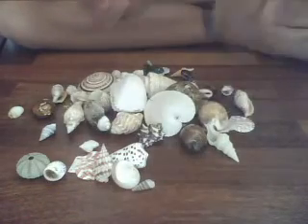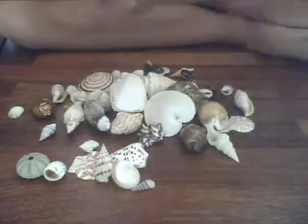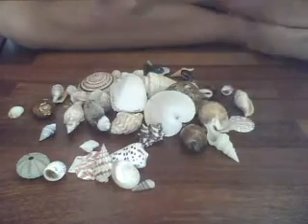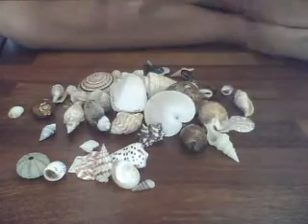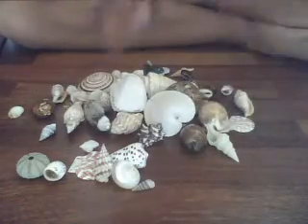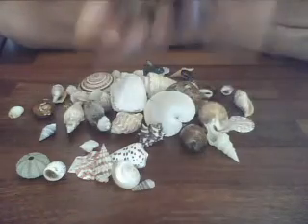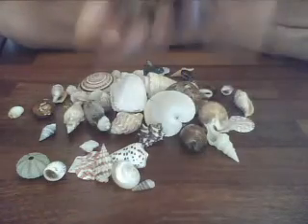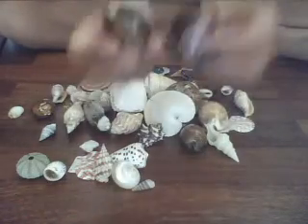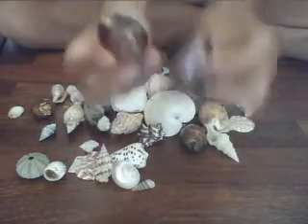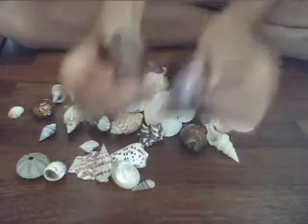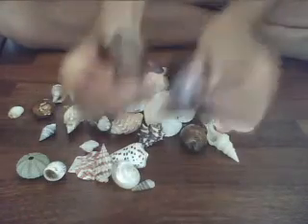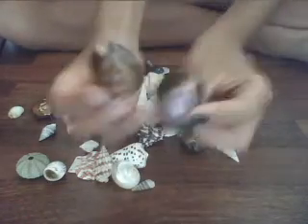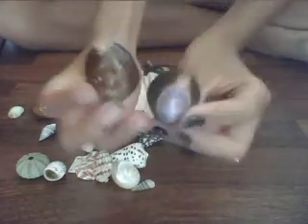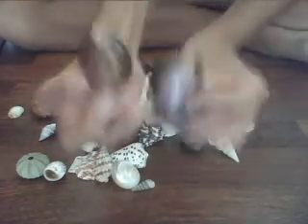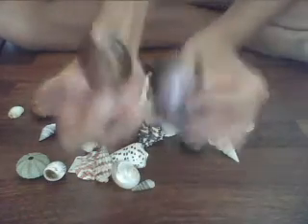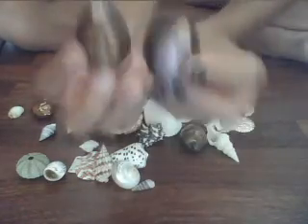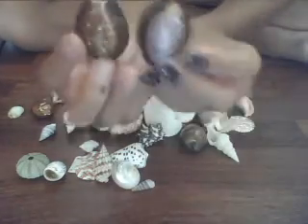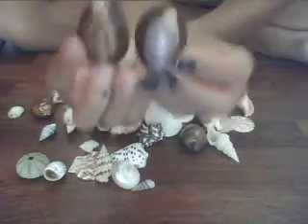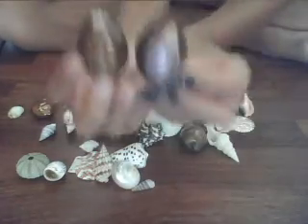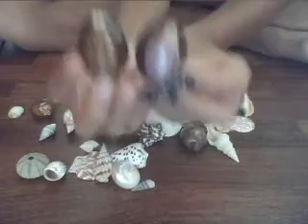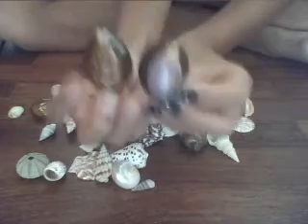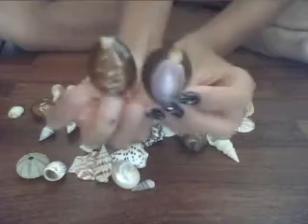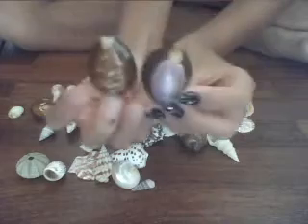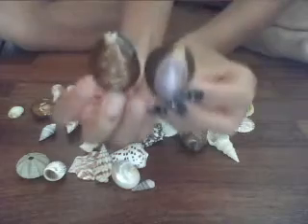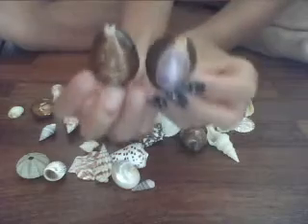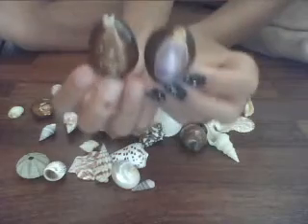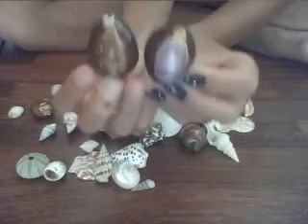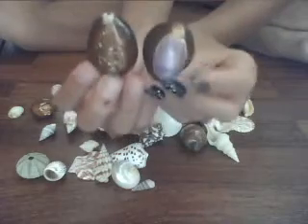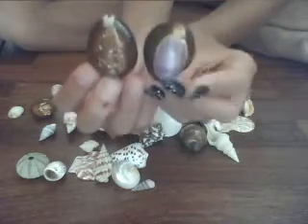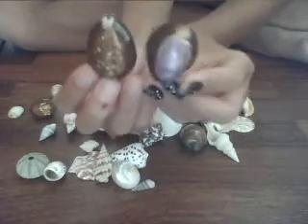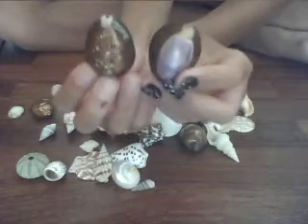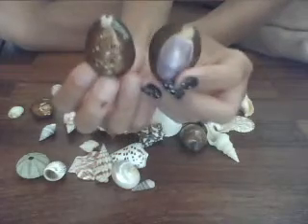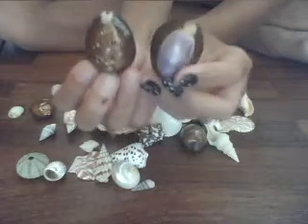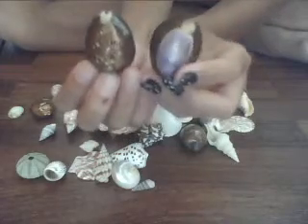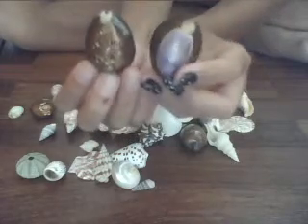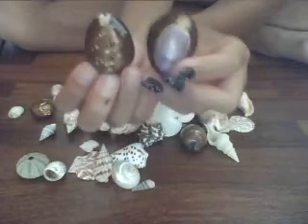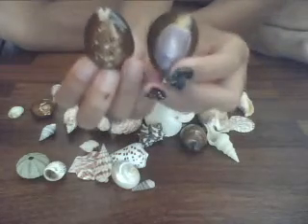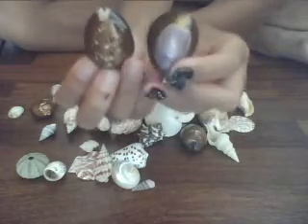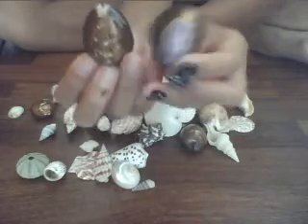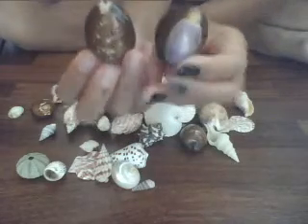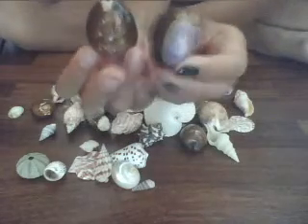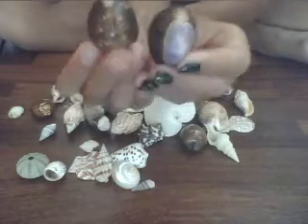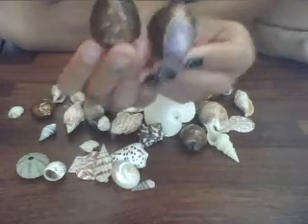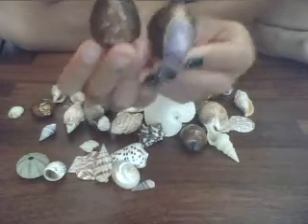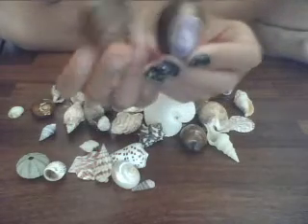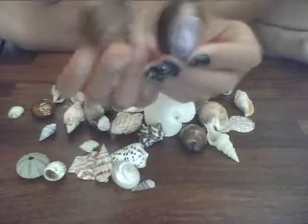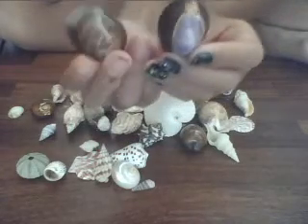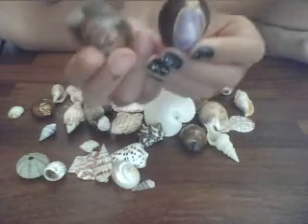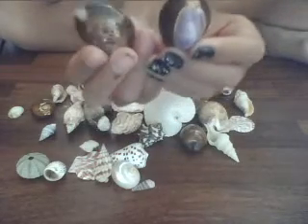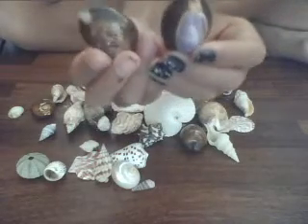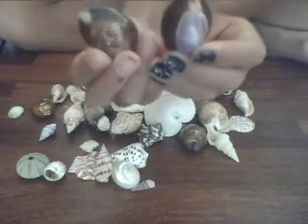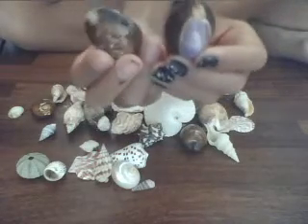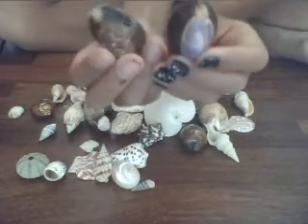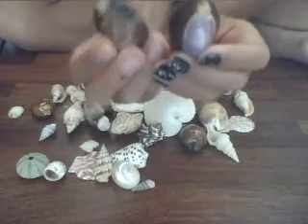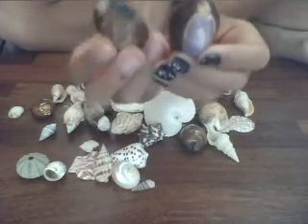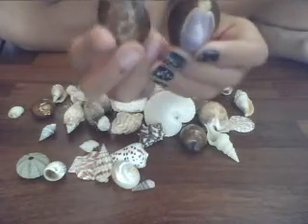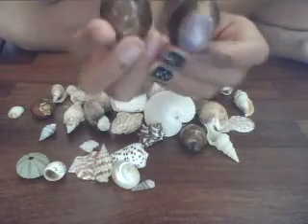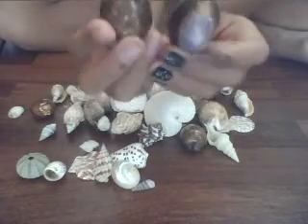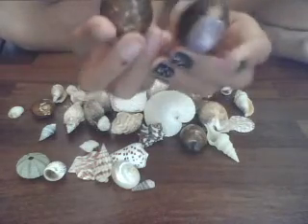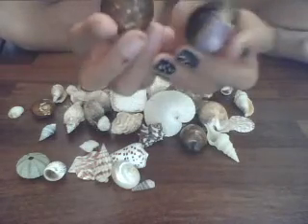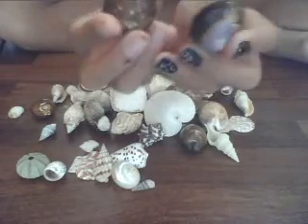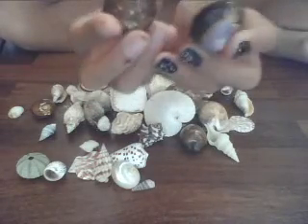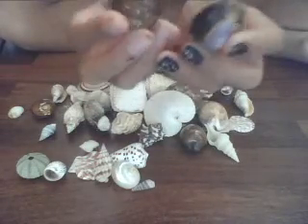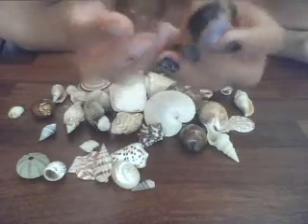Long time ago they used this as money, and it's more rare to find than now.